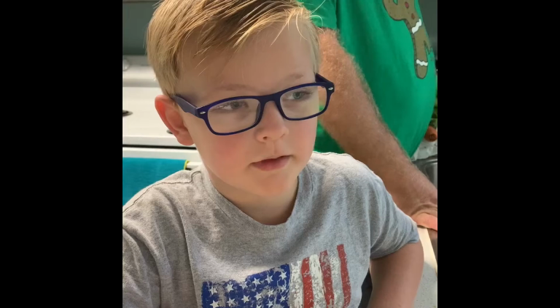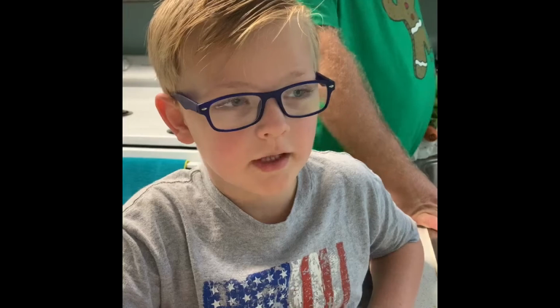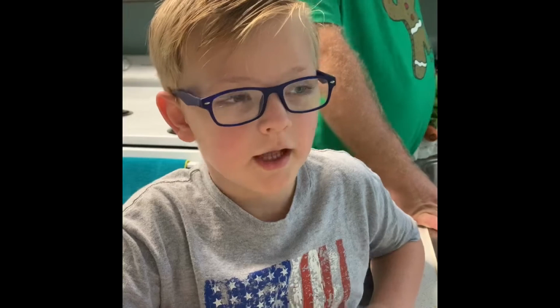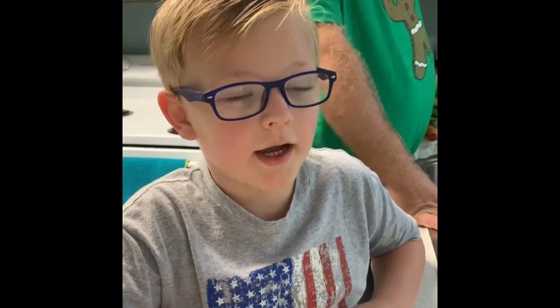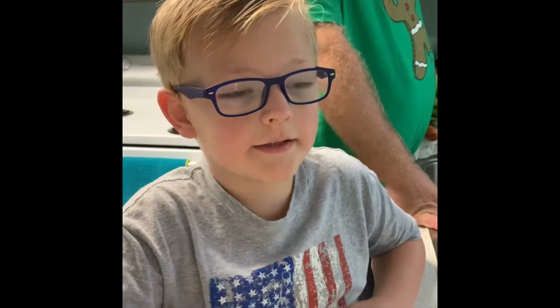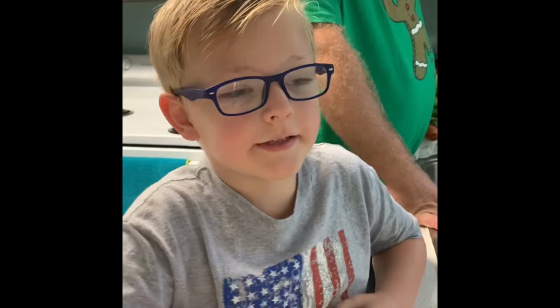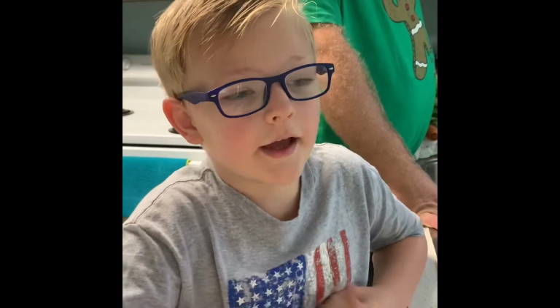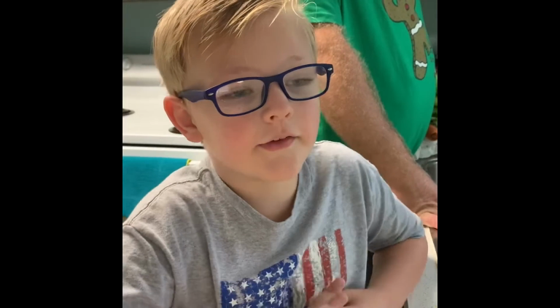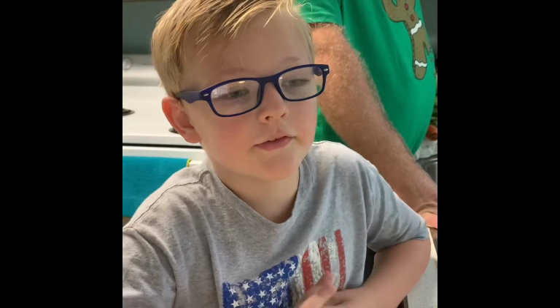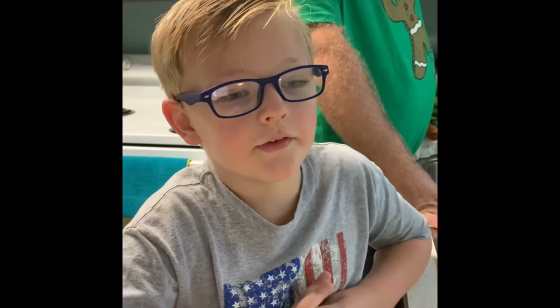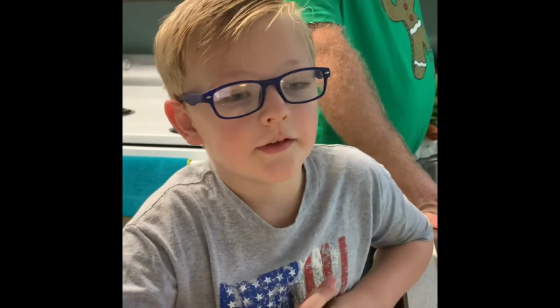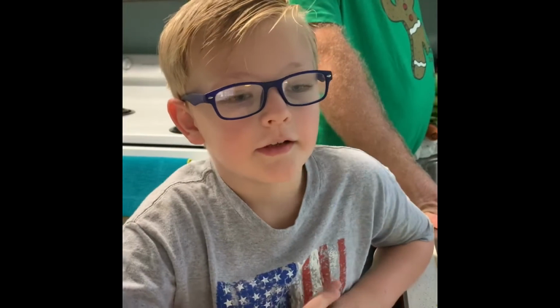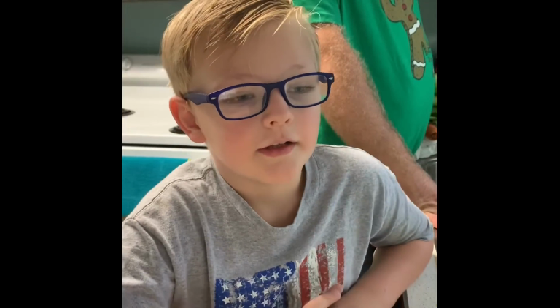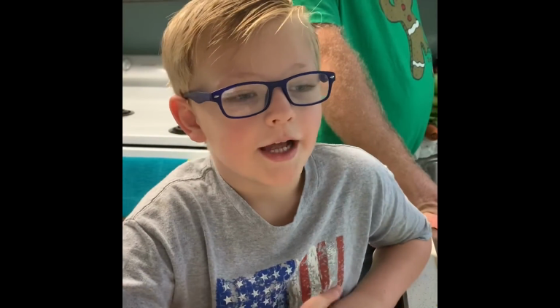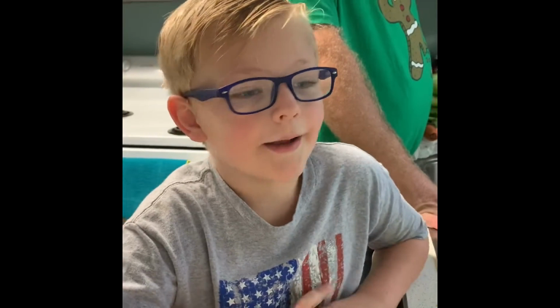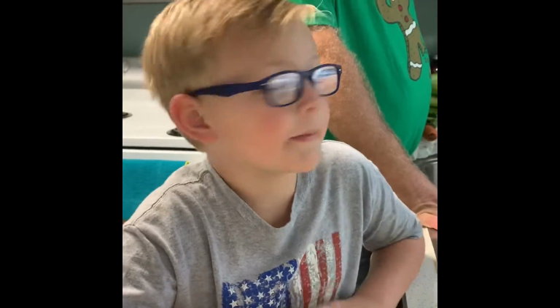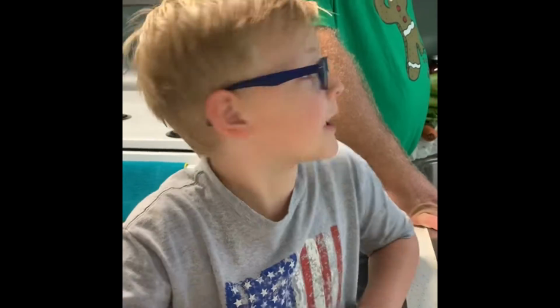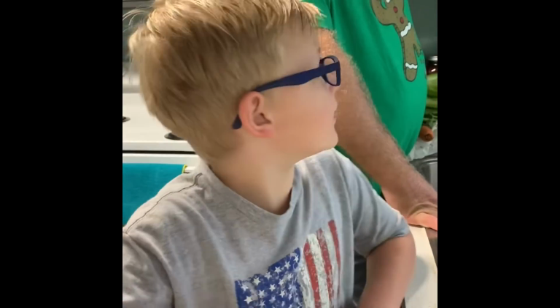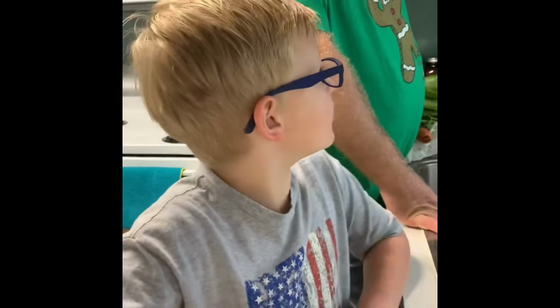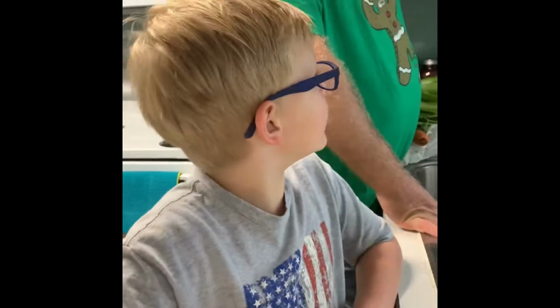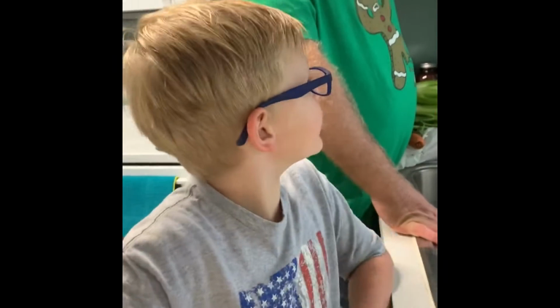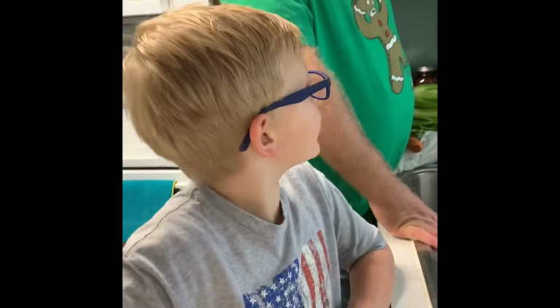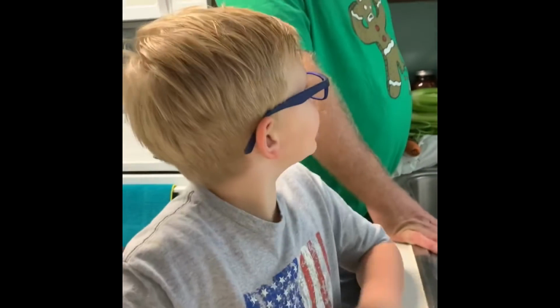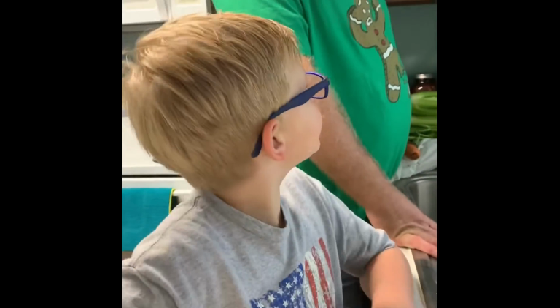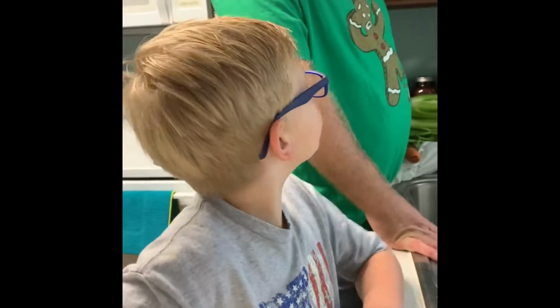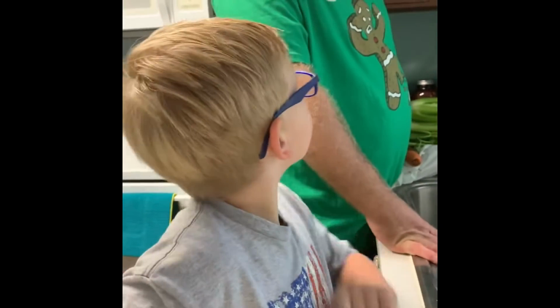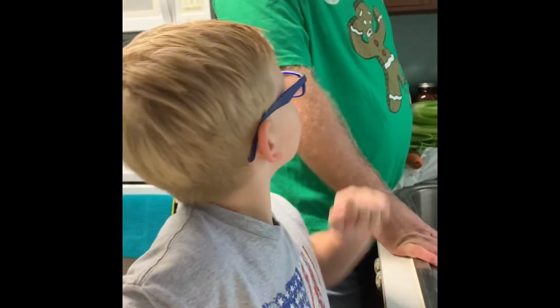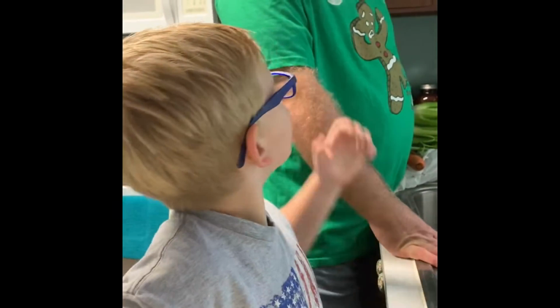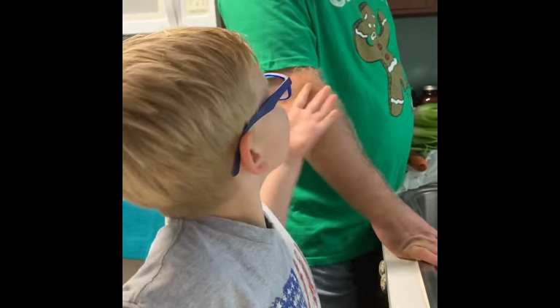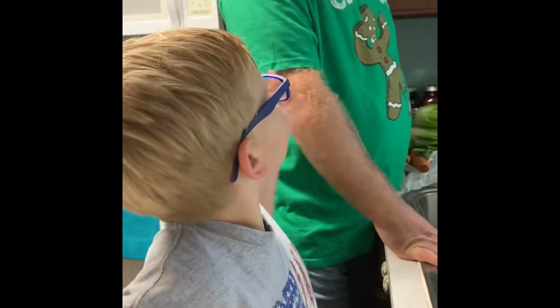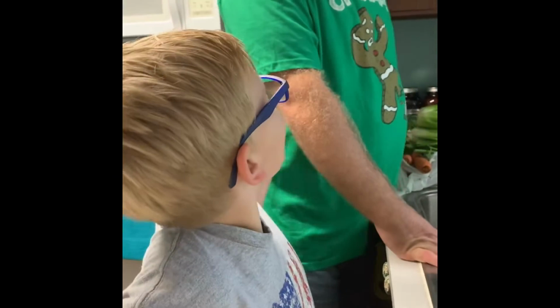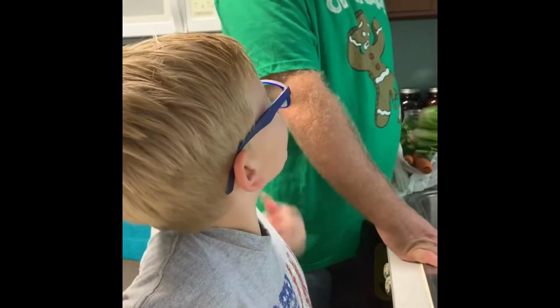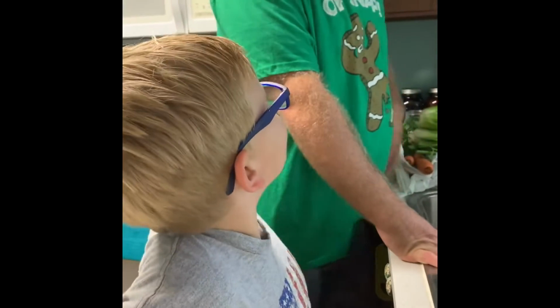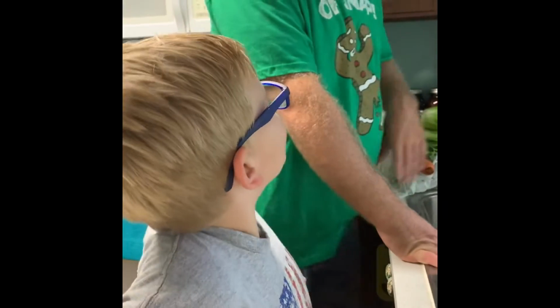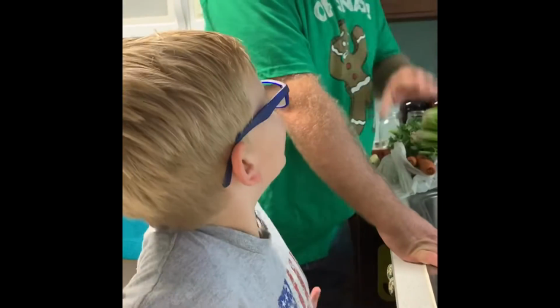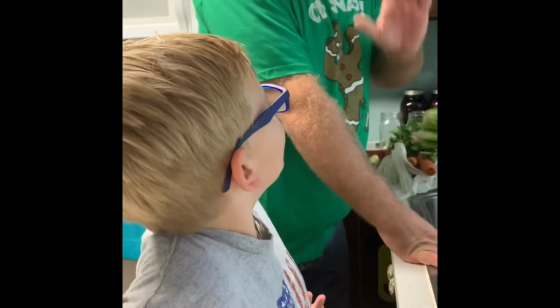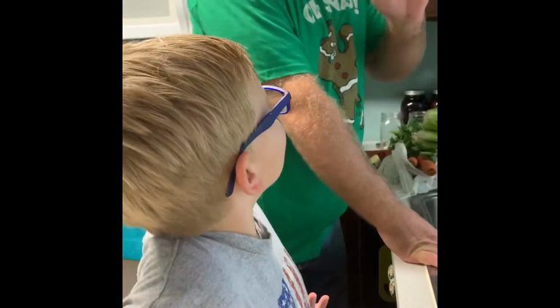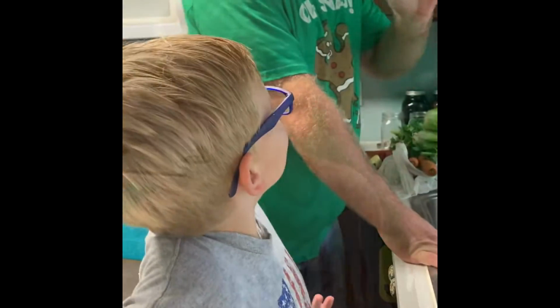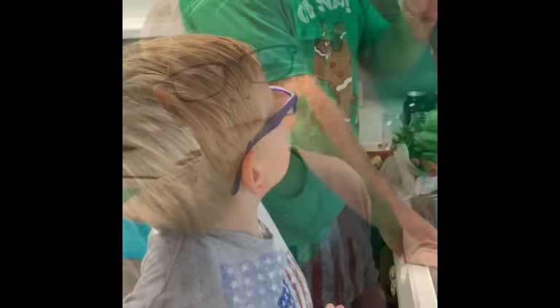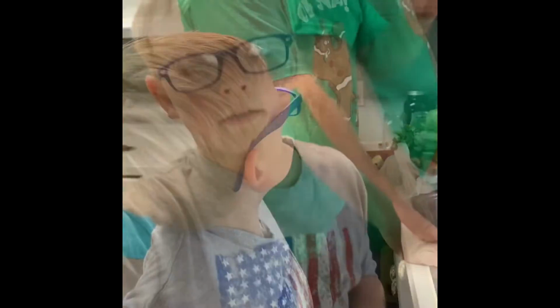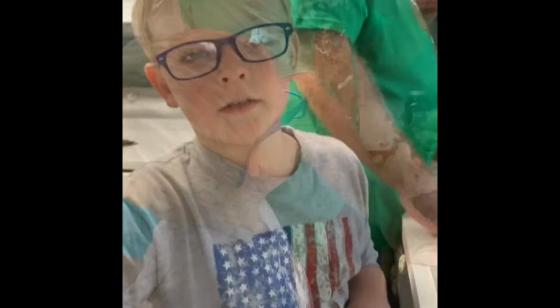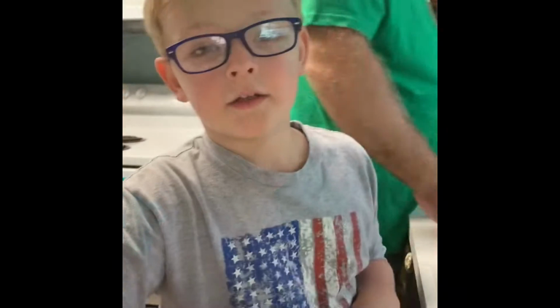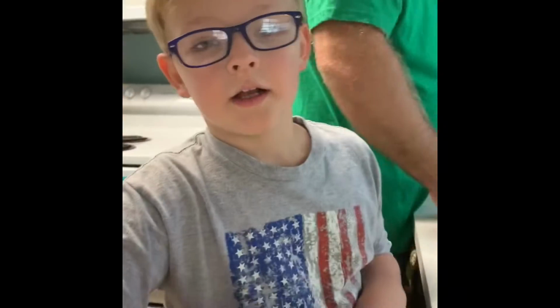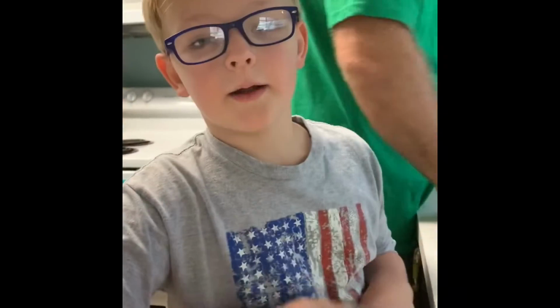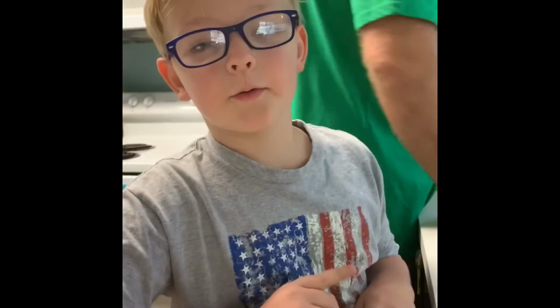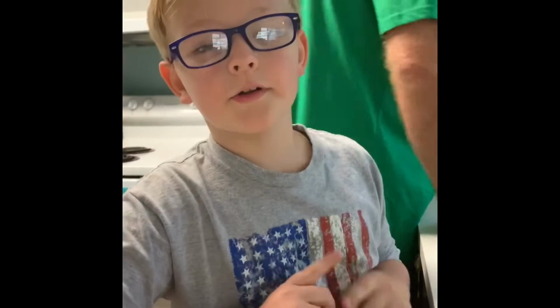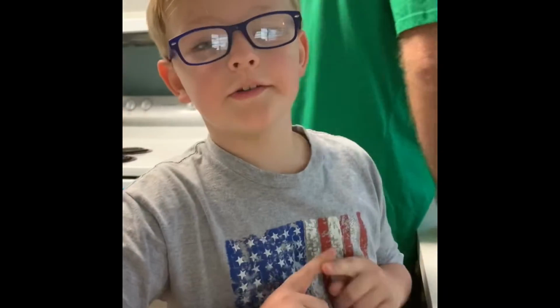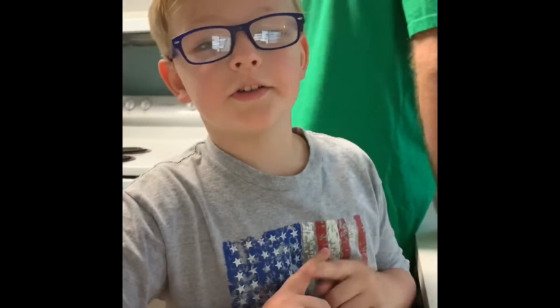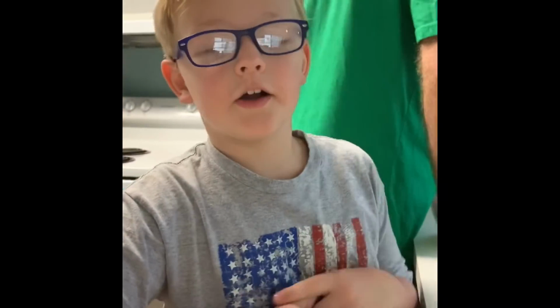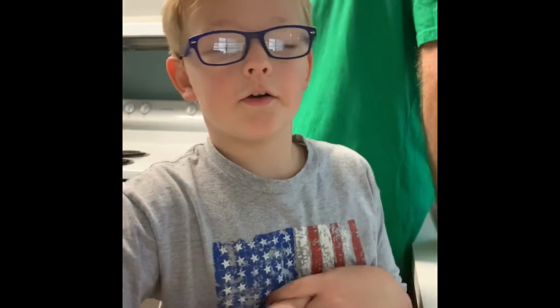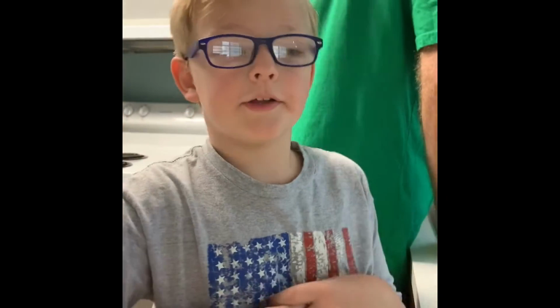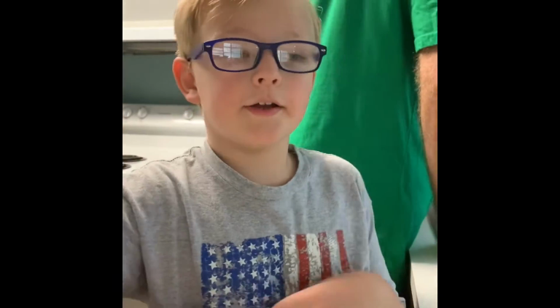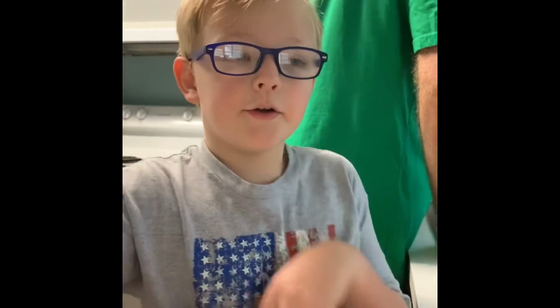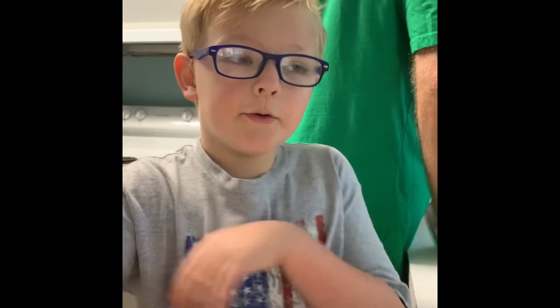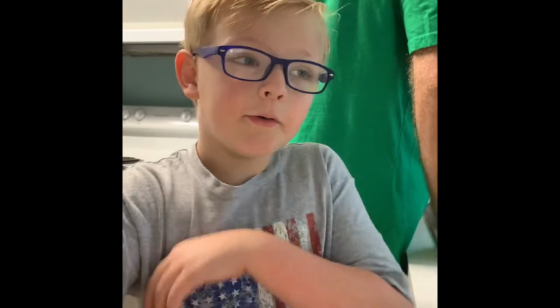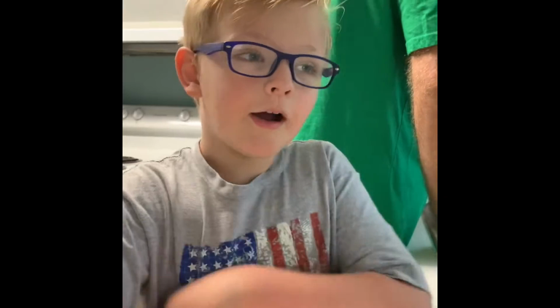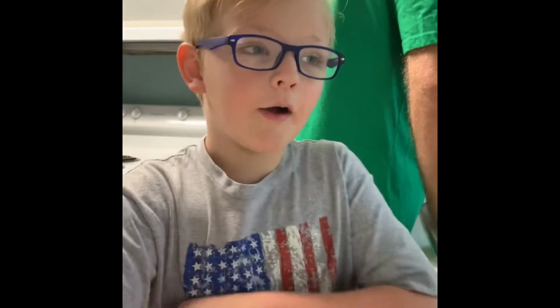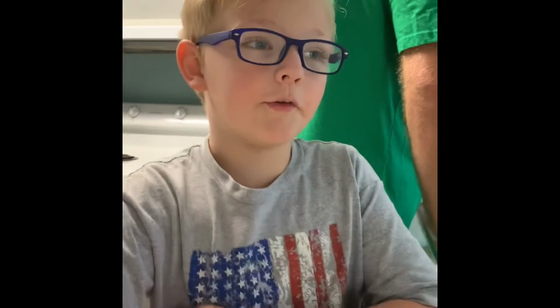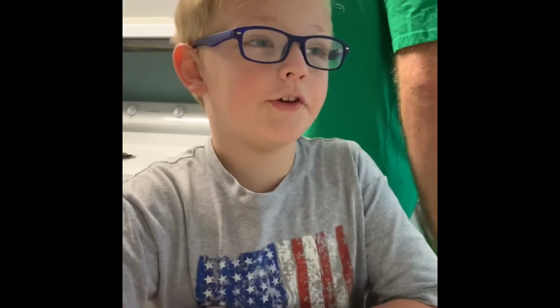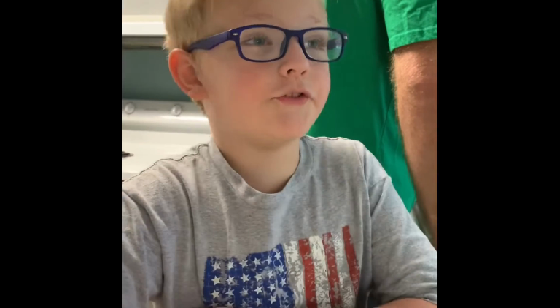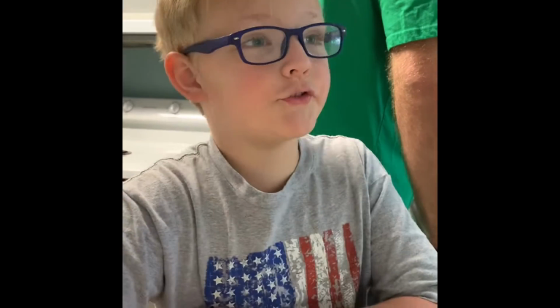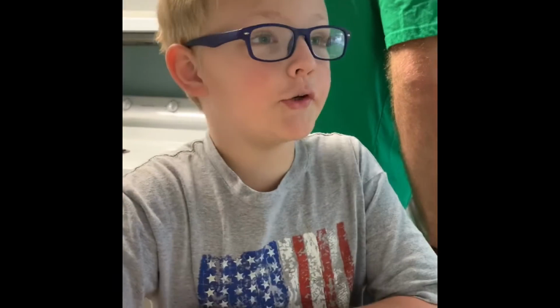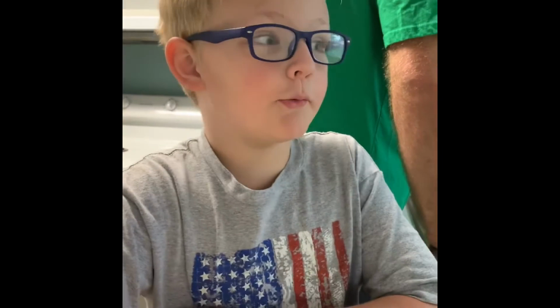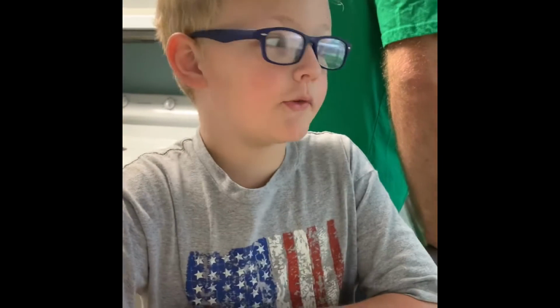Hi guys, I'm here in the kitchen with my dad today. I want to tell you how to juice.